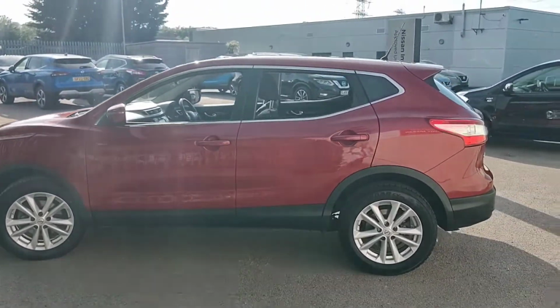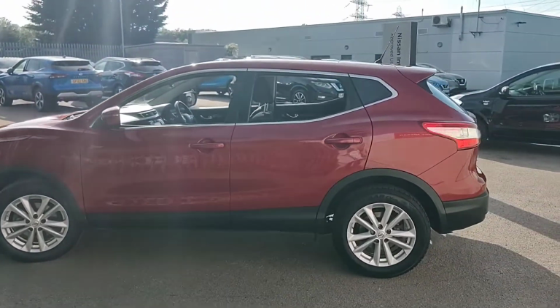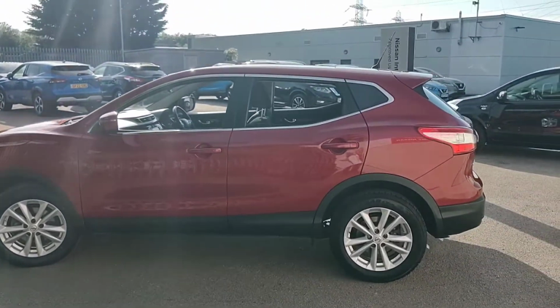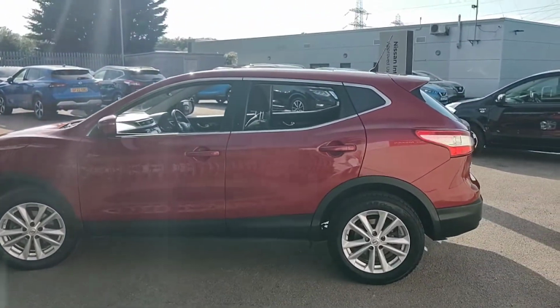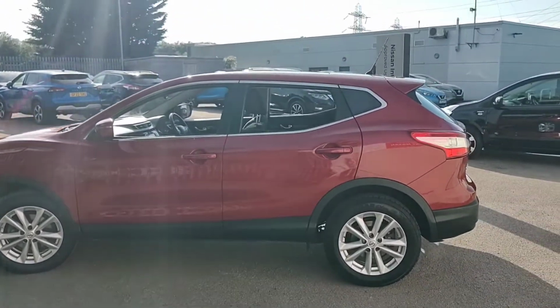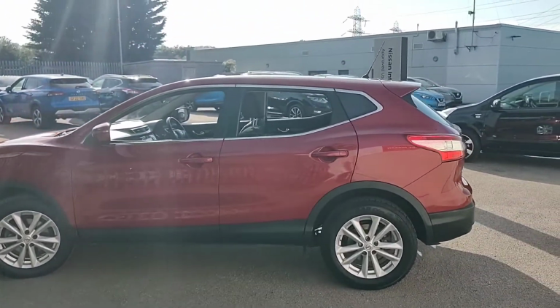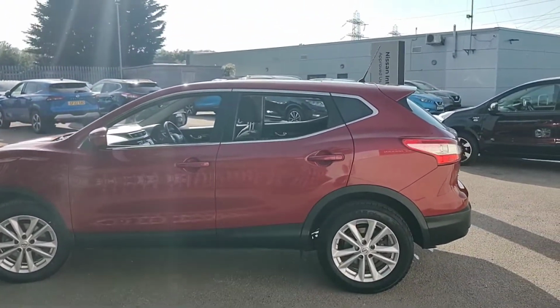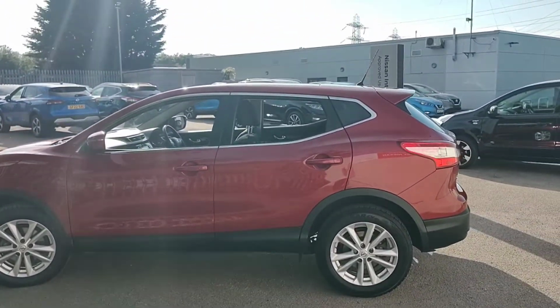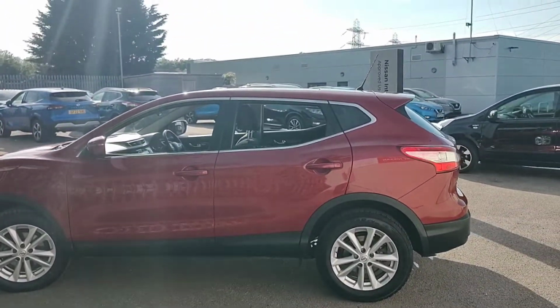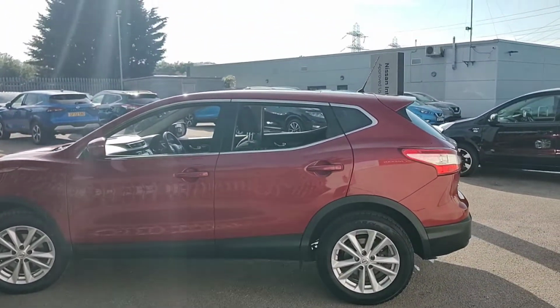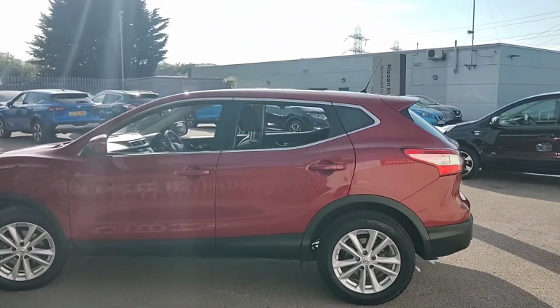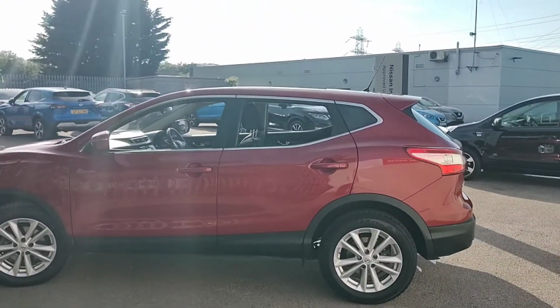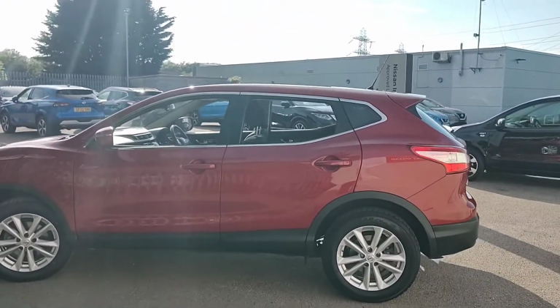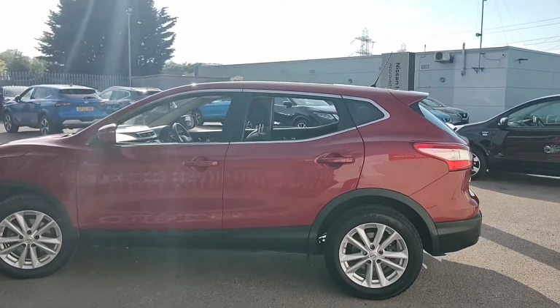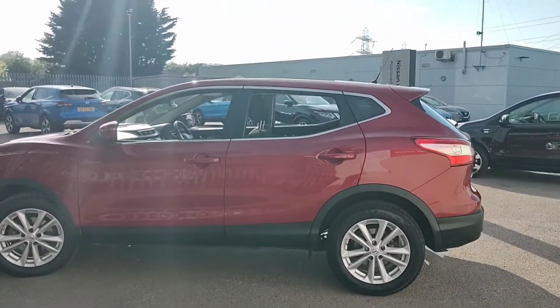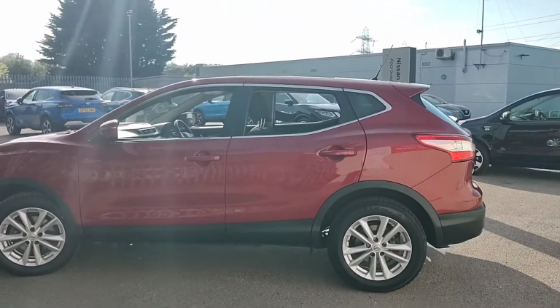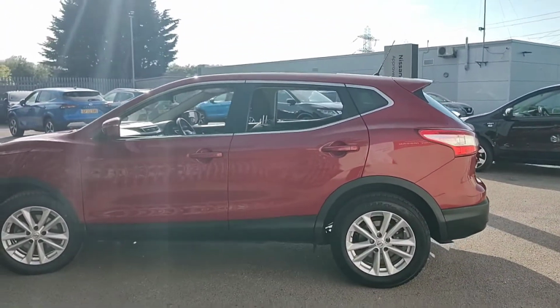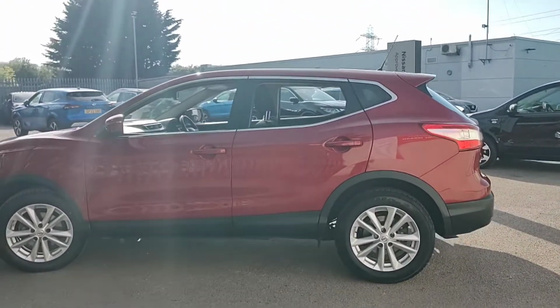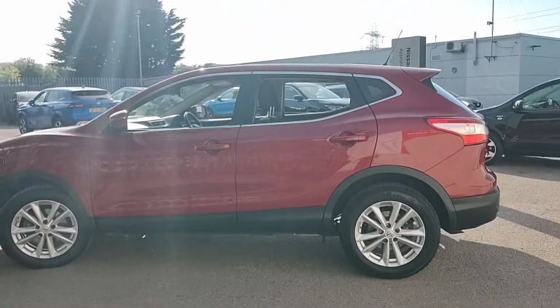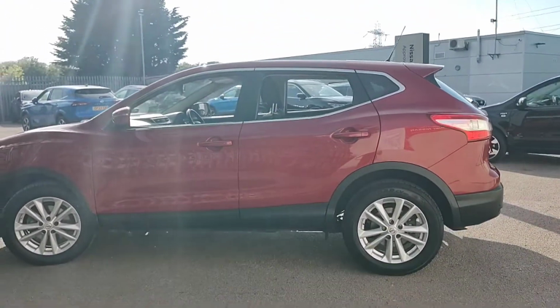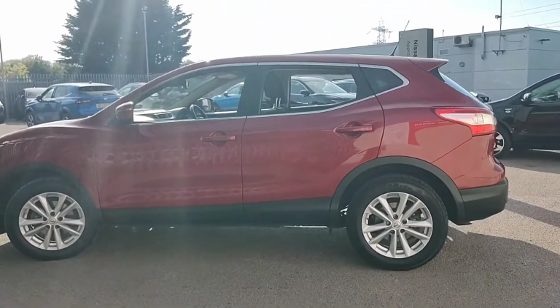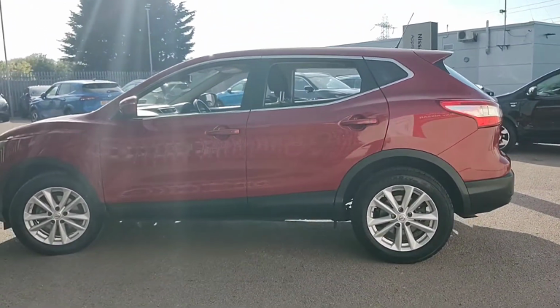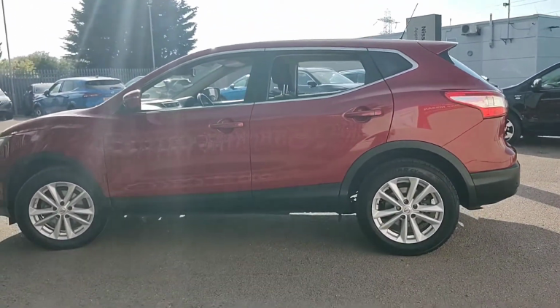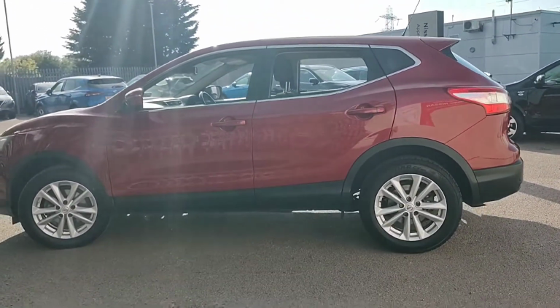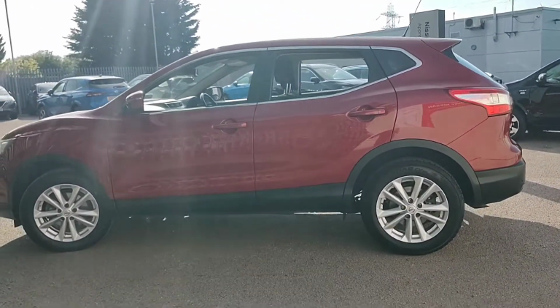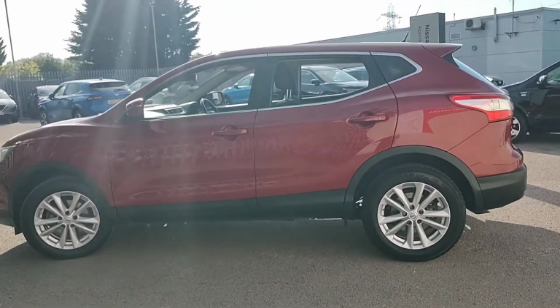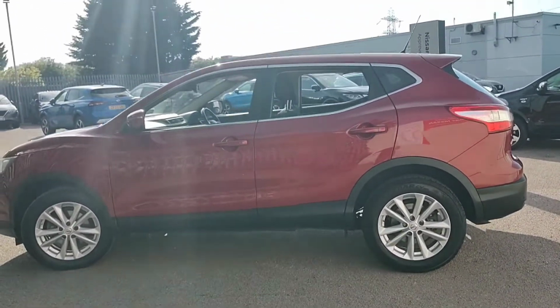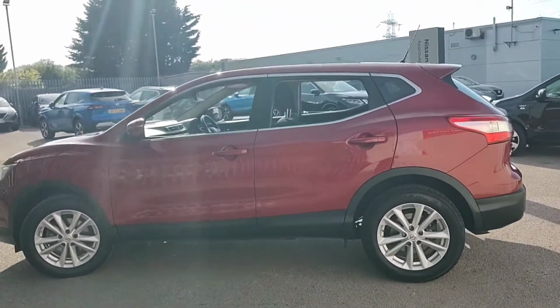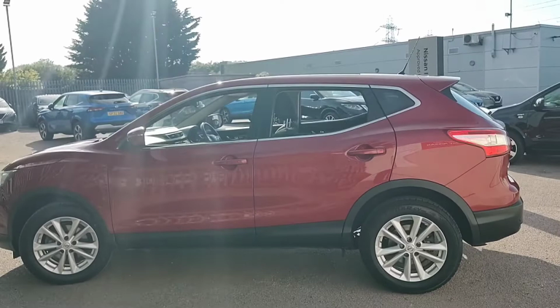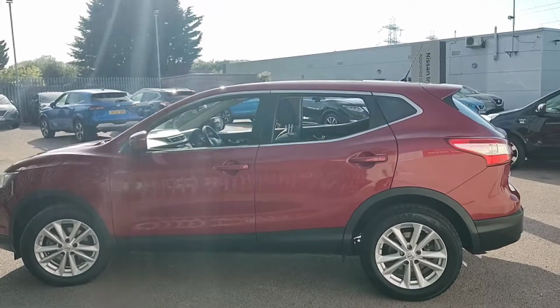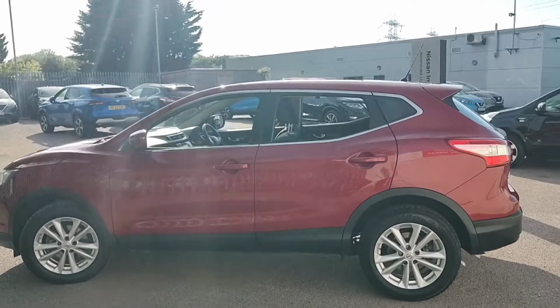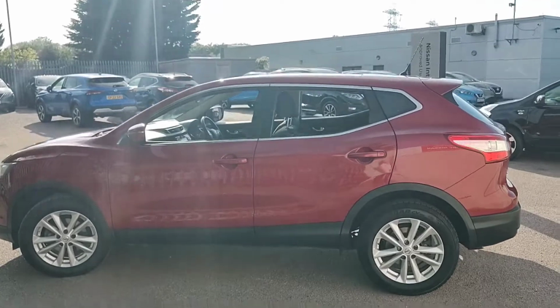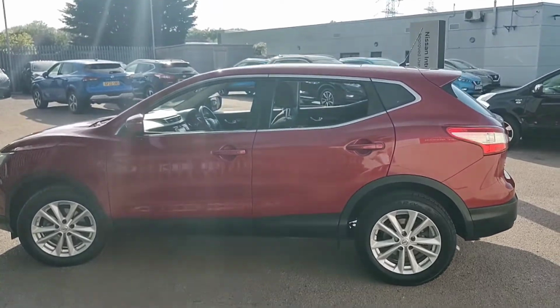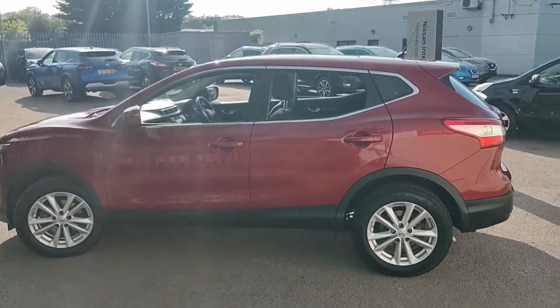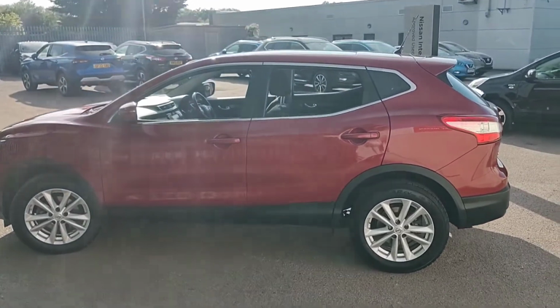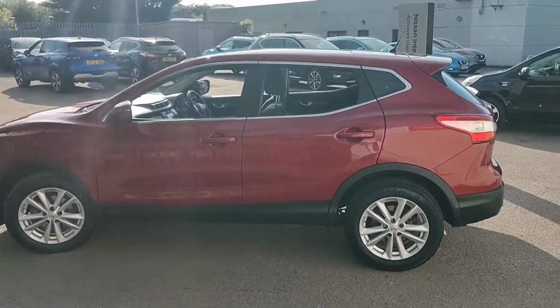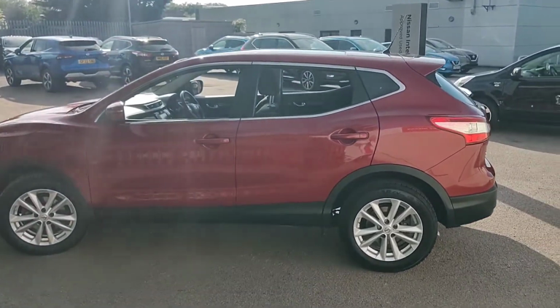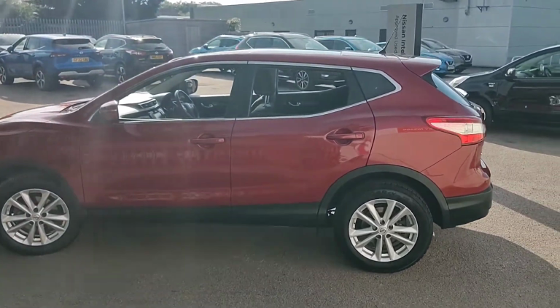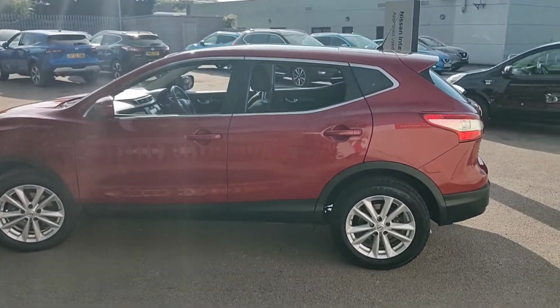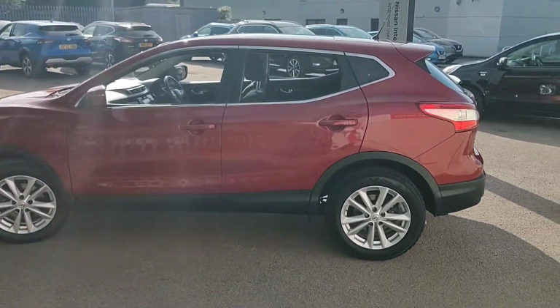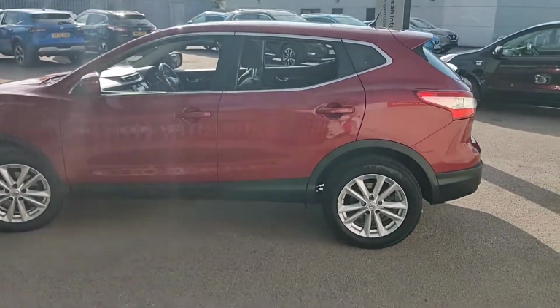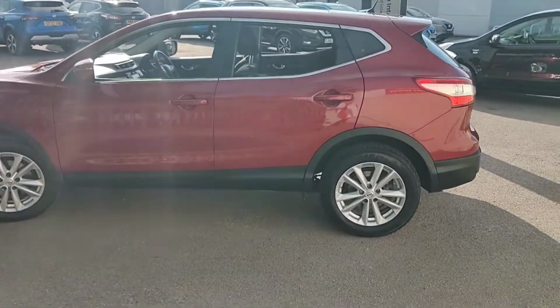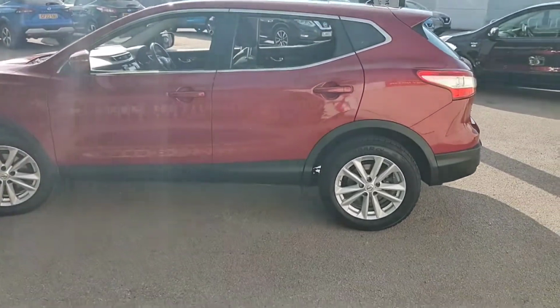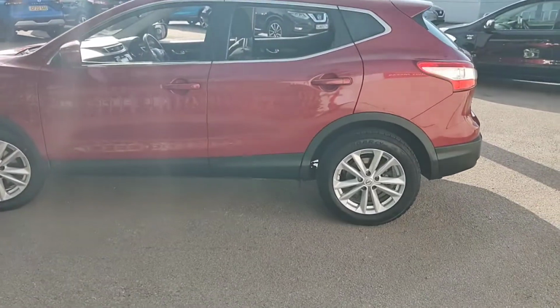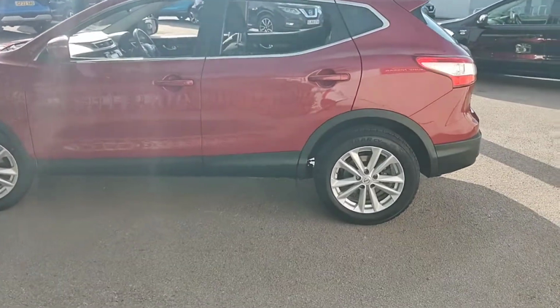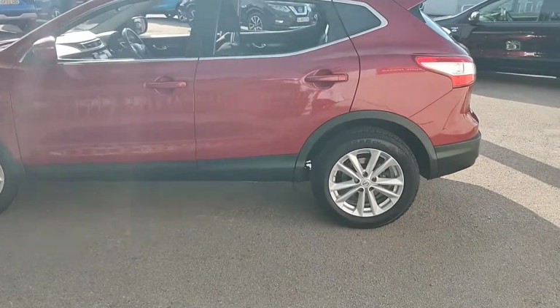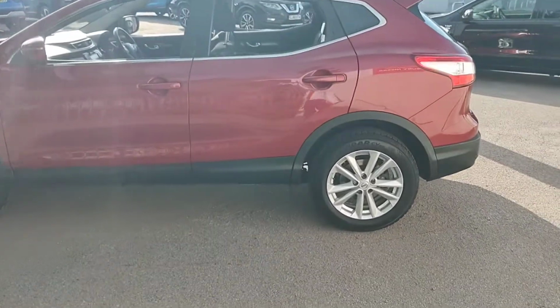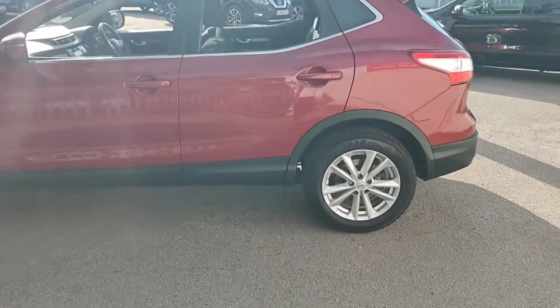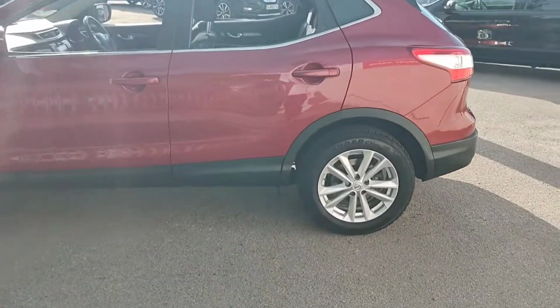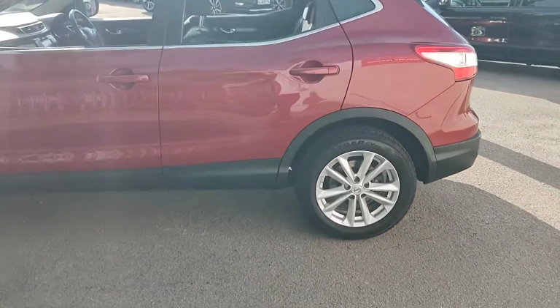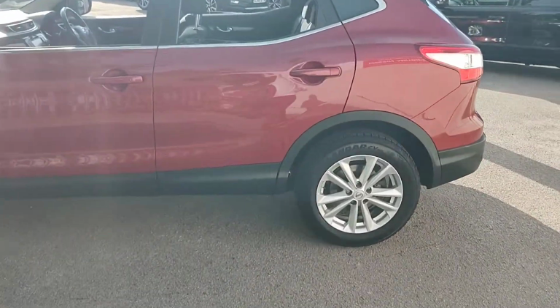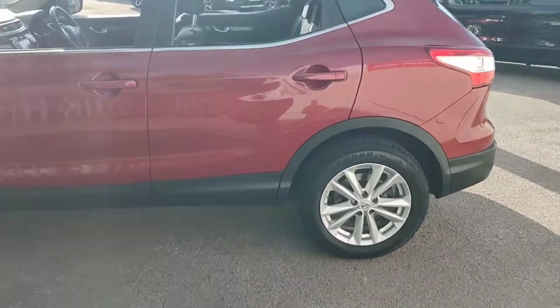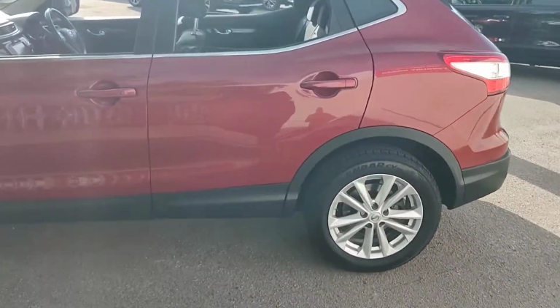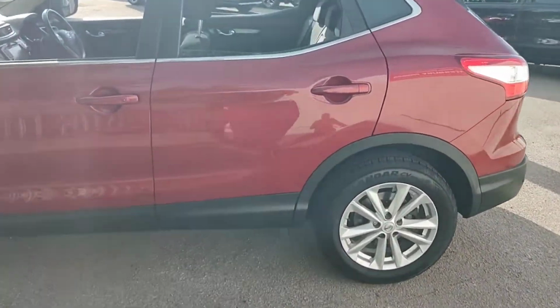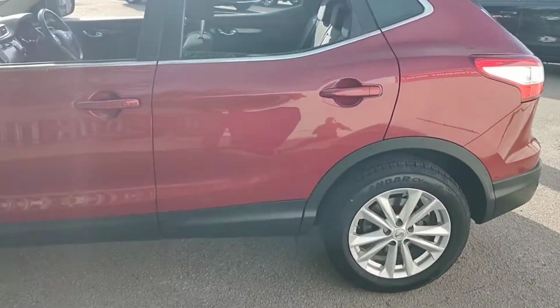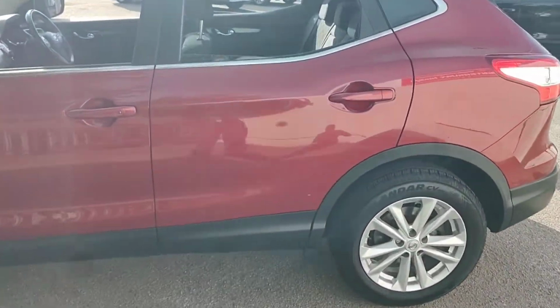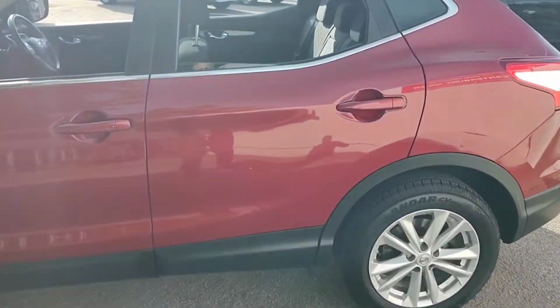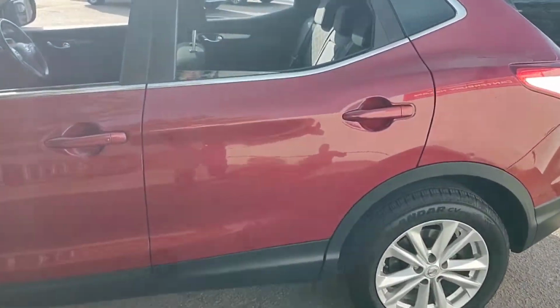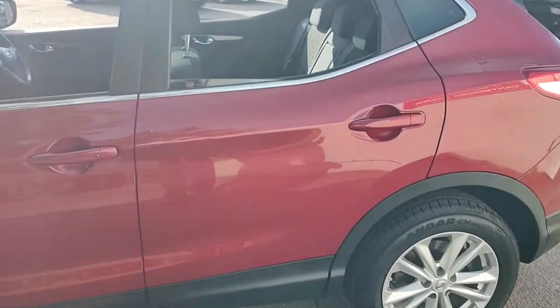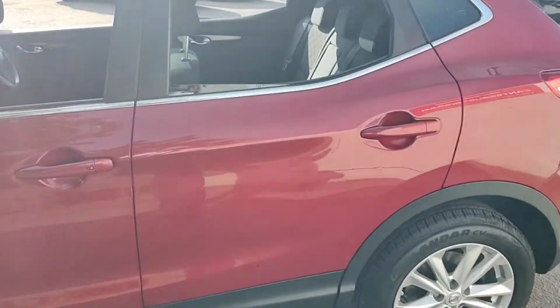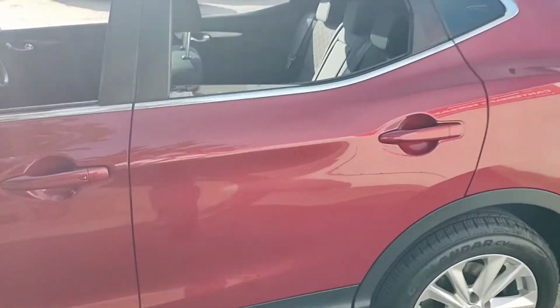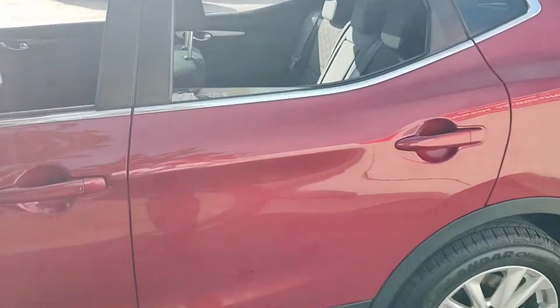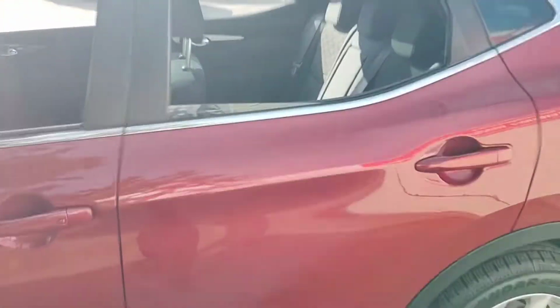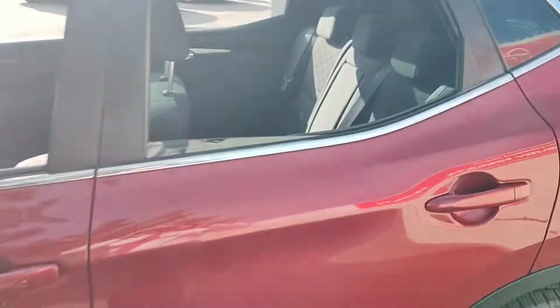As you can see, the overall condition of the car is very good for its age and mileage. We will now take a look inside the rear of the vehicle.